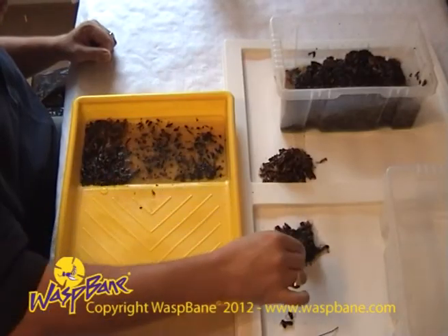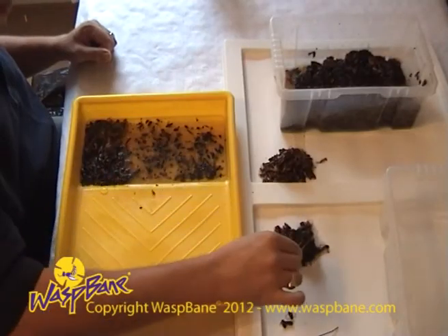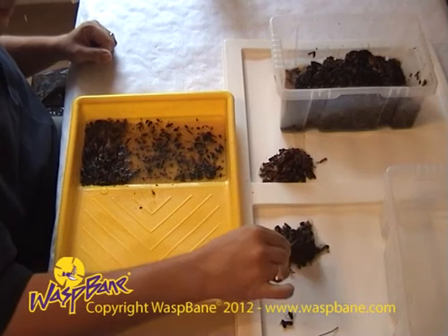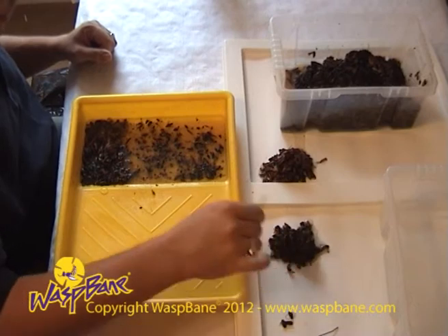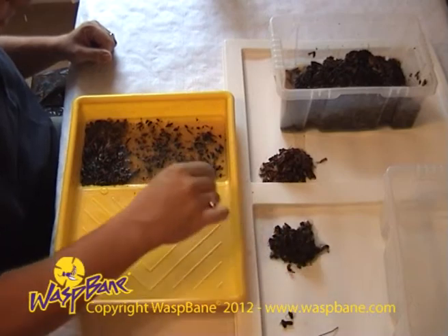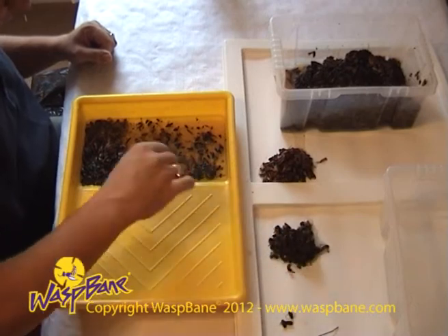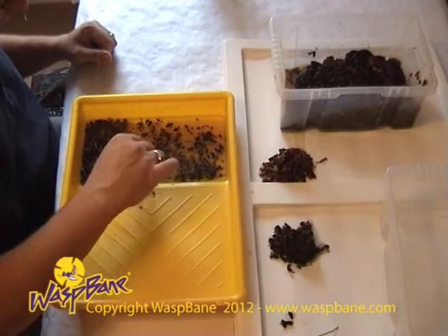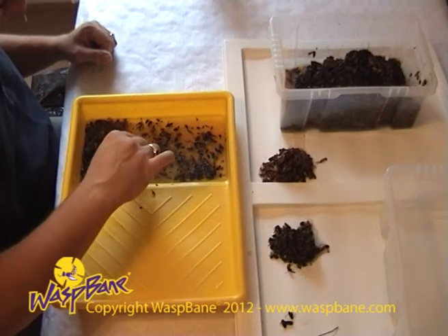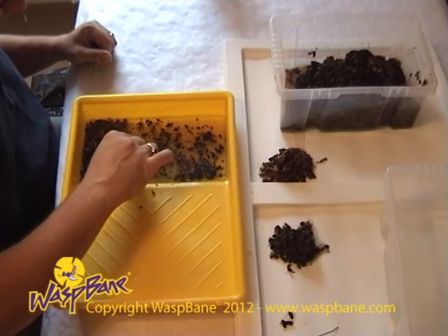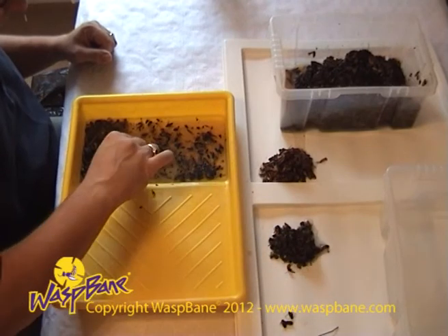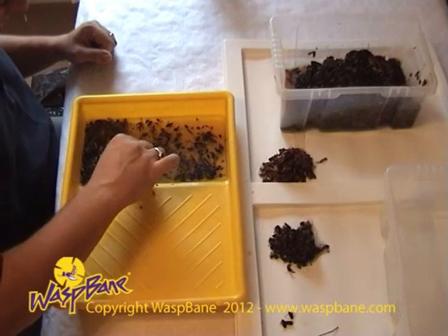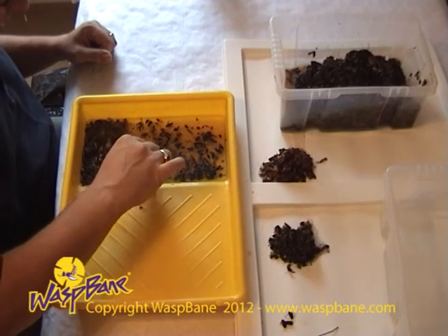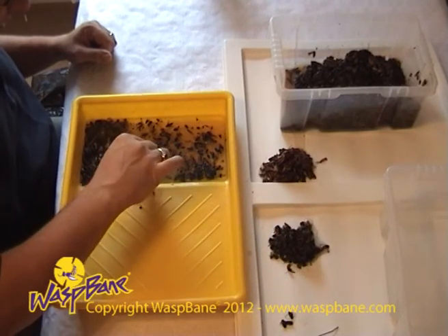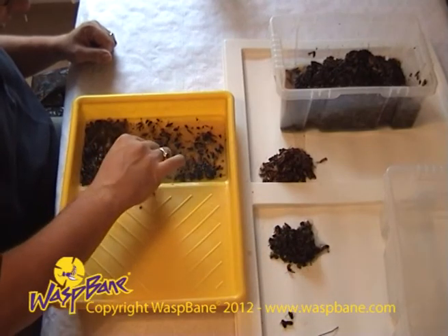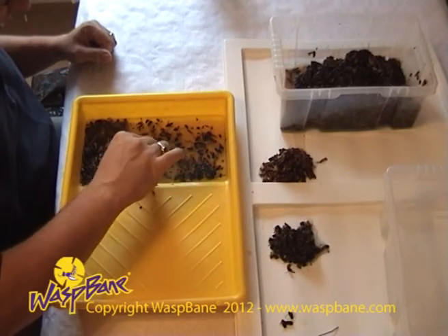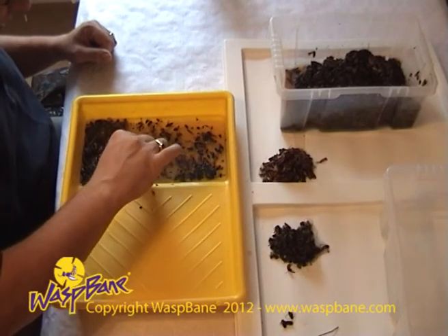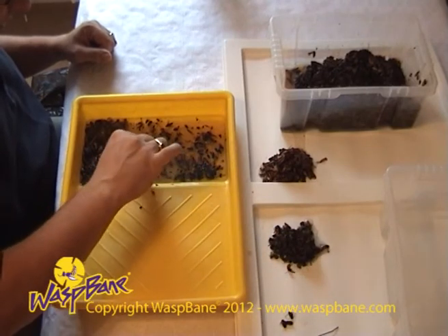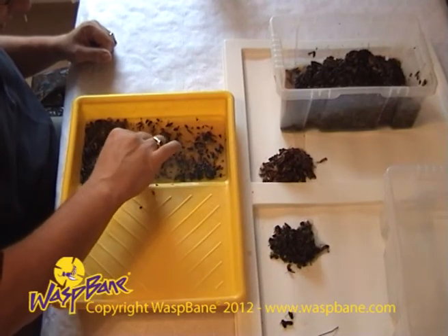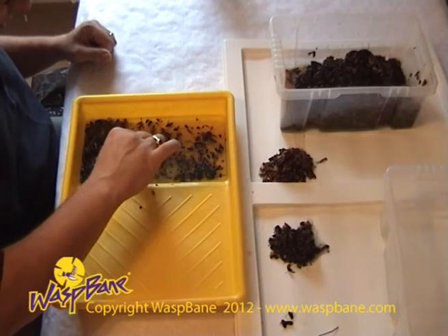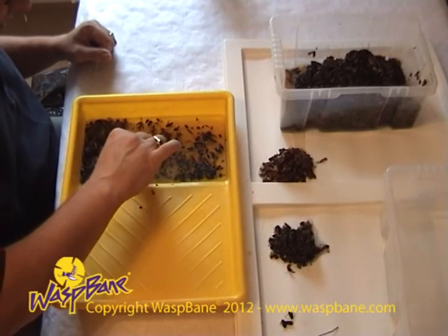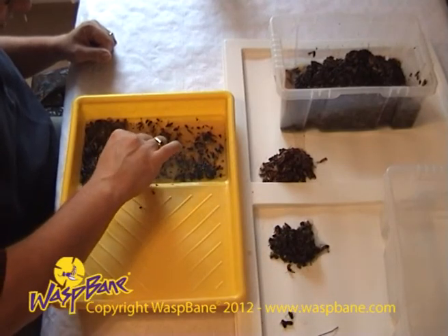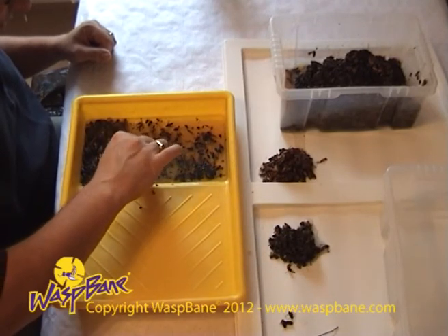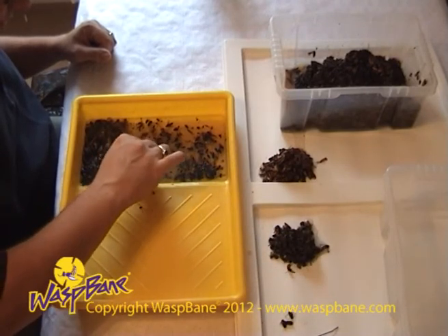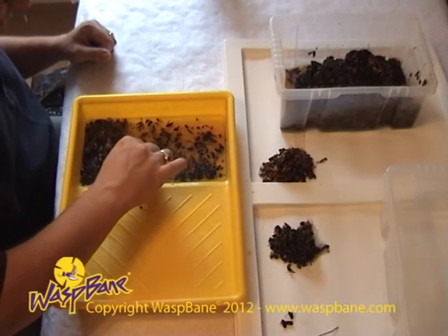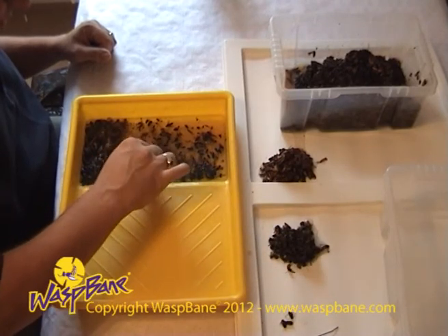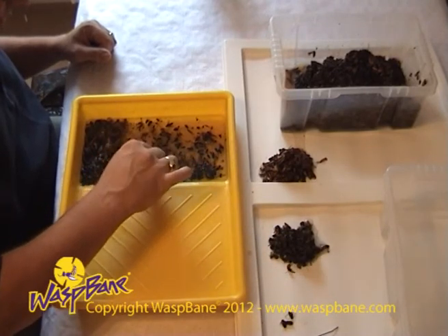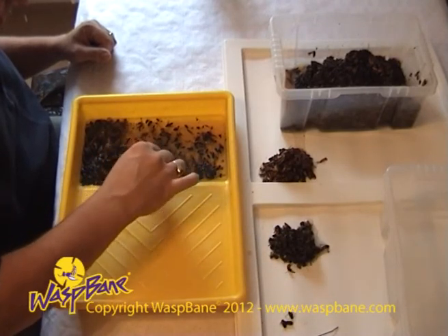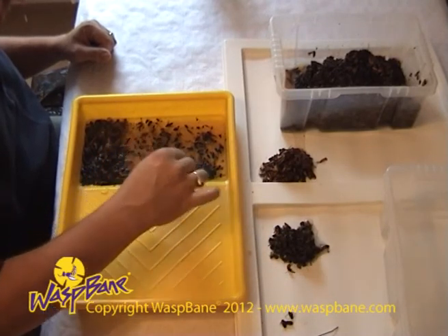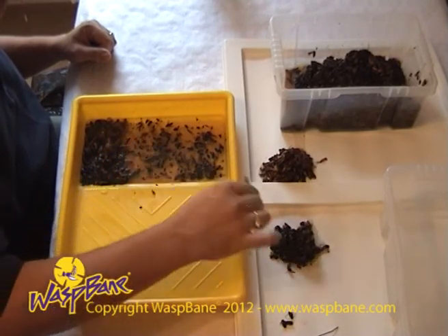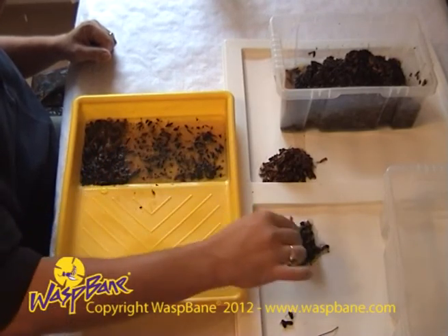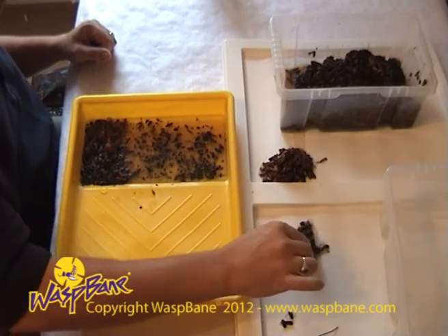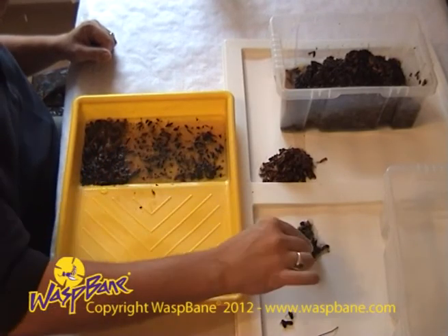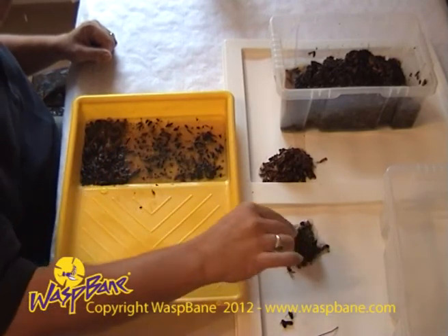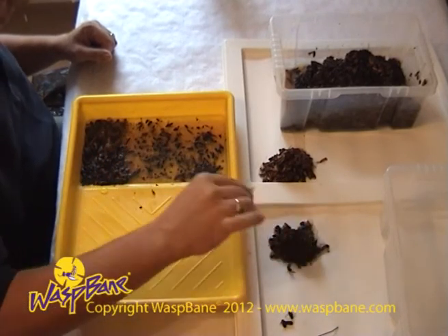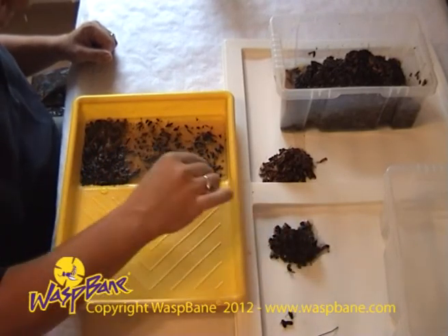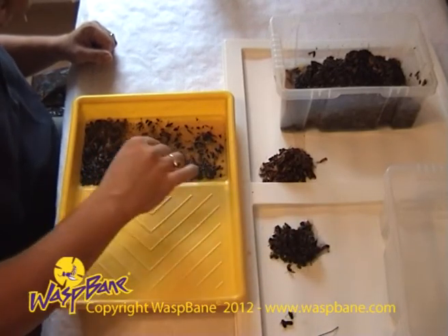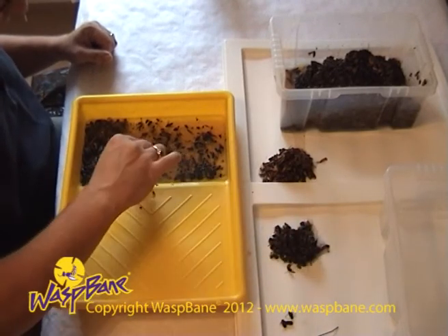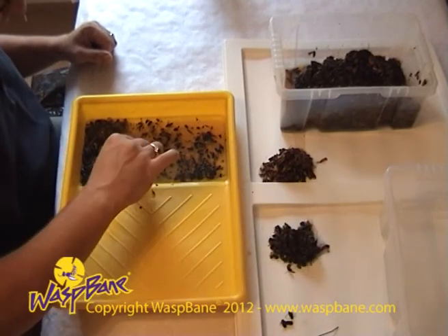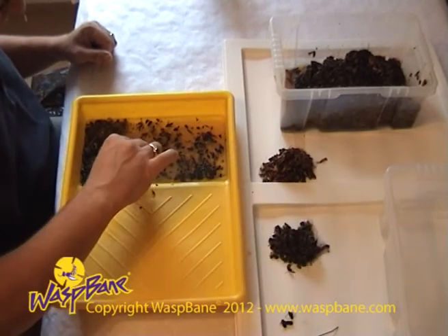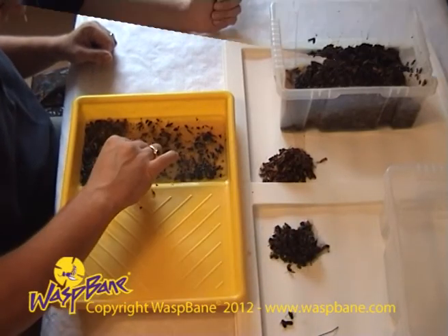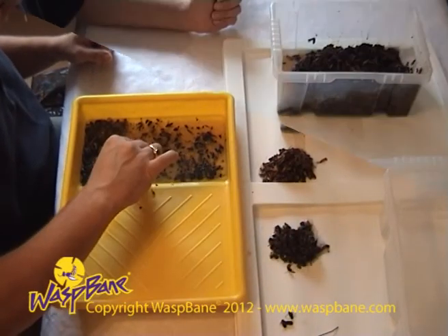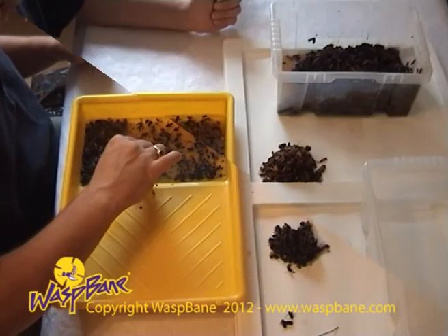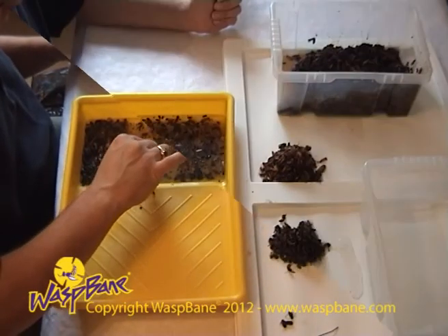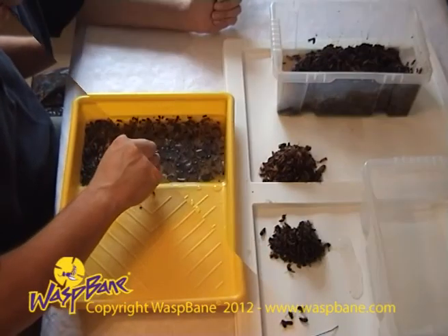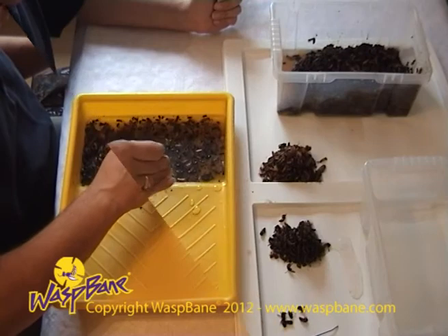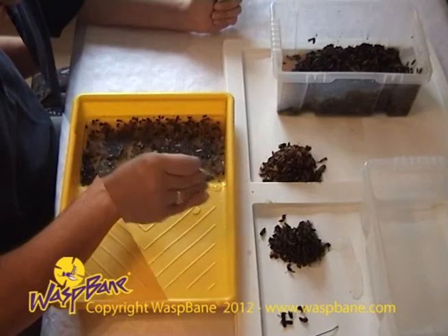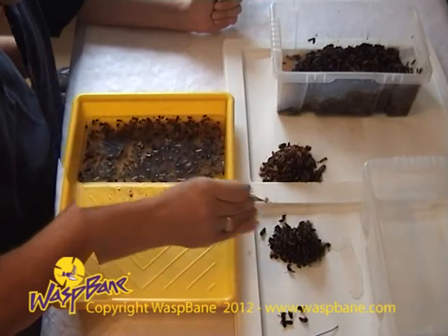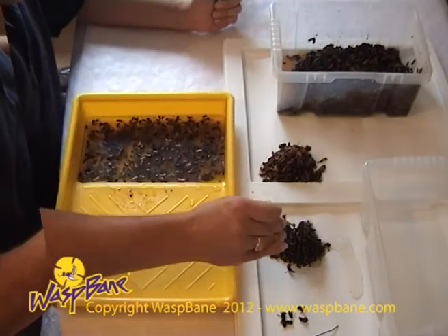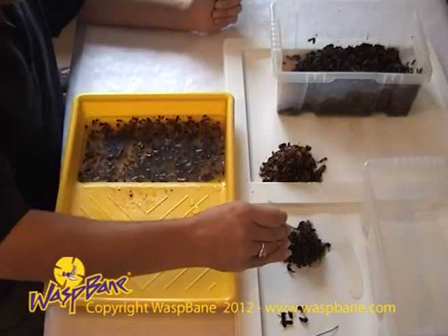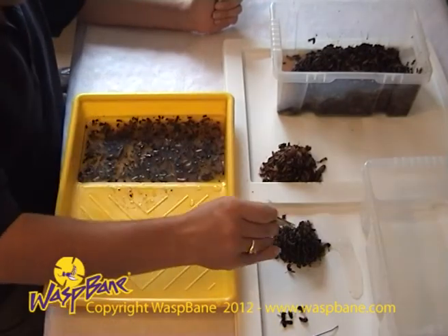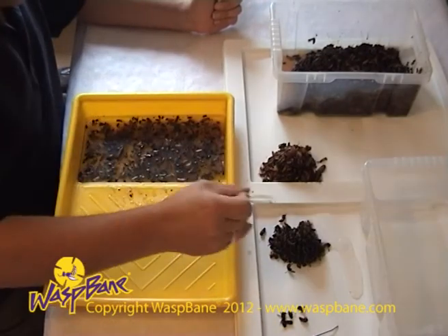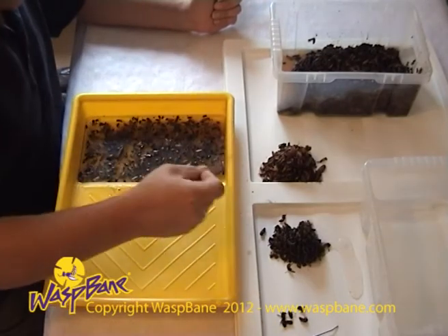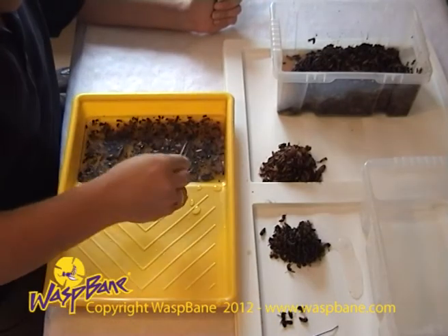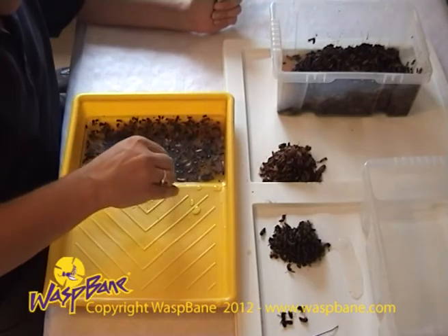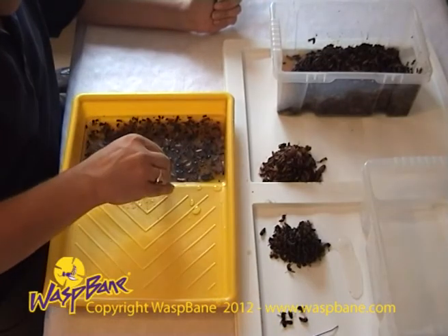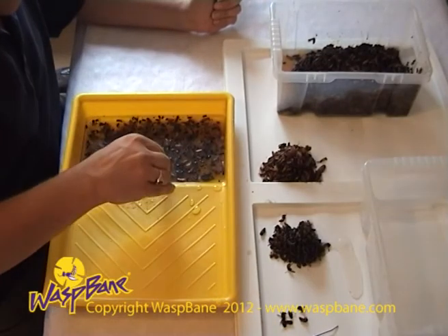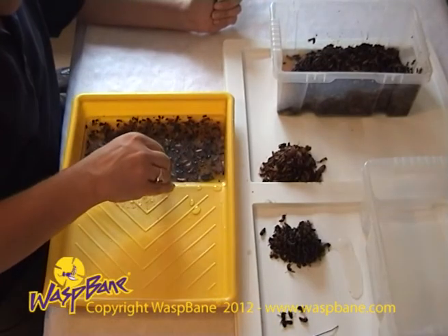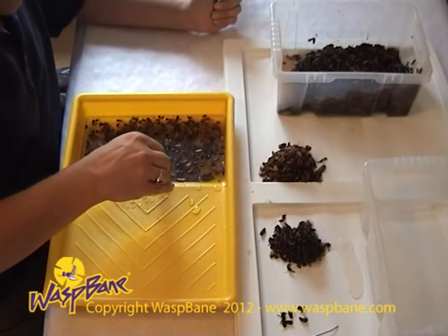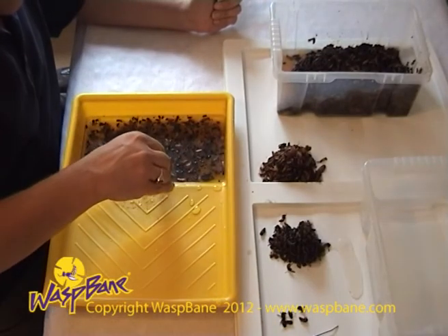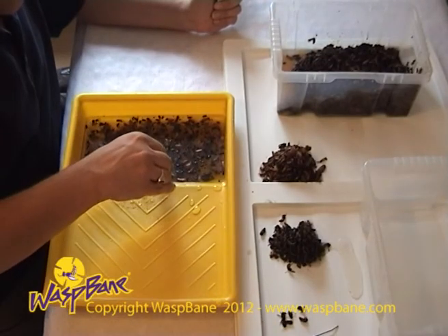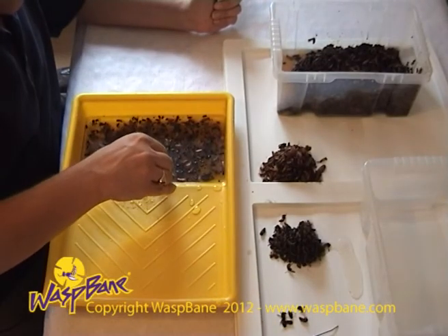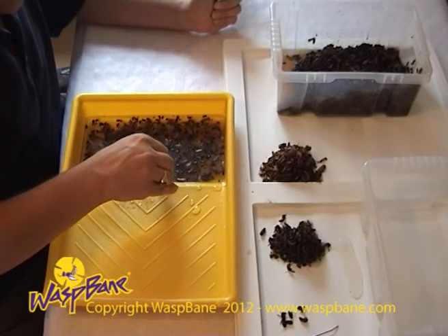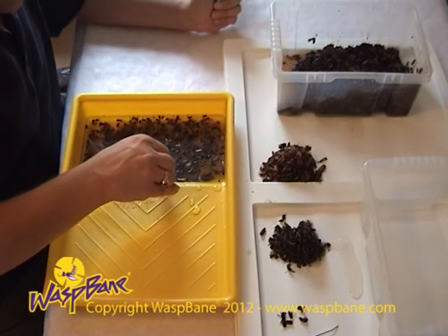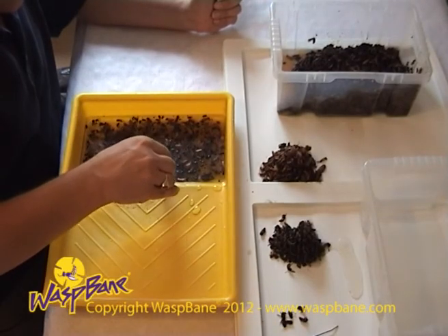The Waspbane wasp trap is an environmentally sensitive and ecologically responsible means of controlling nuisance wasps.